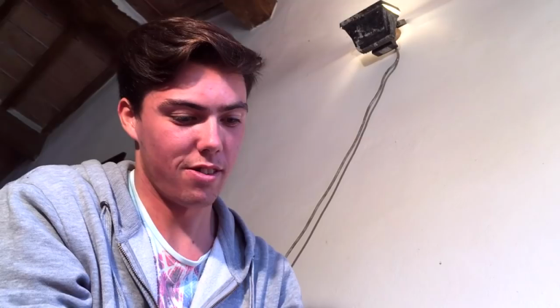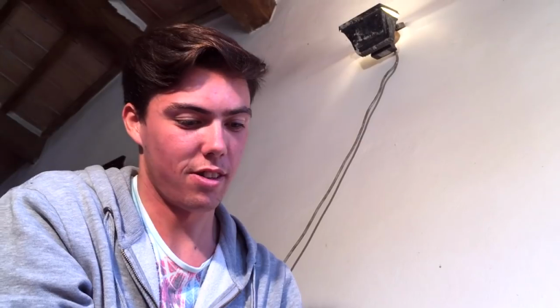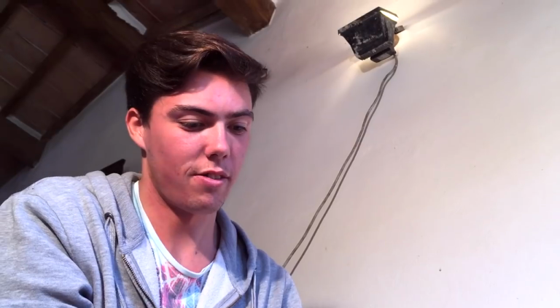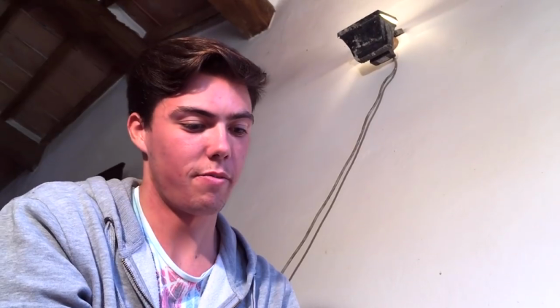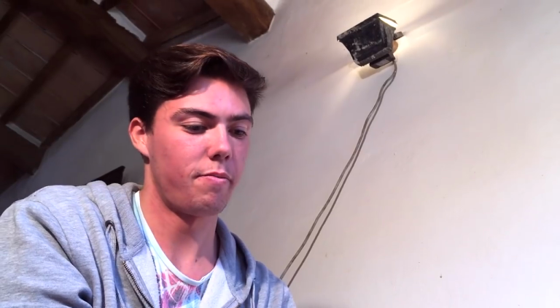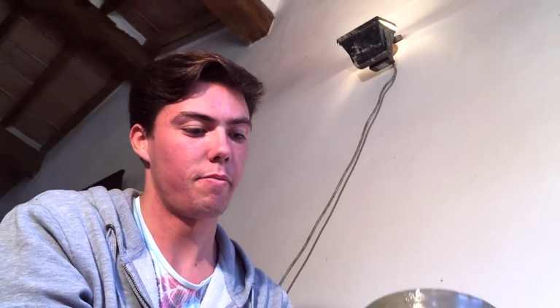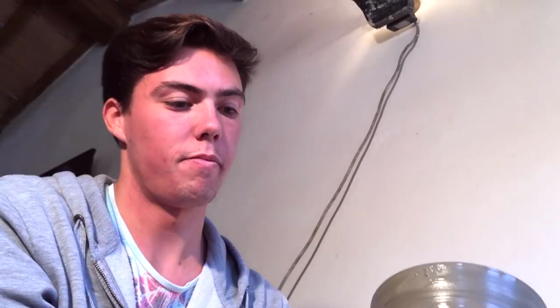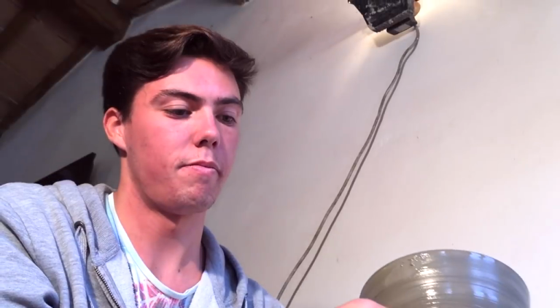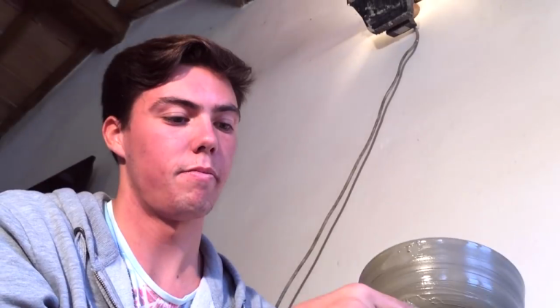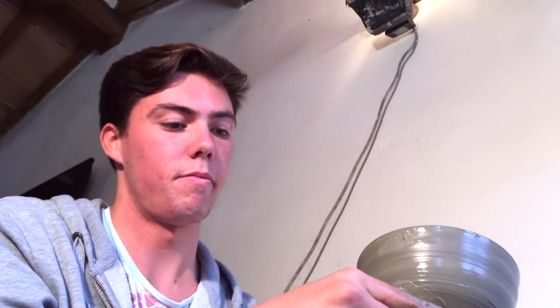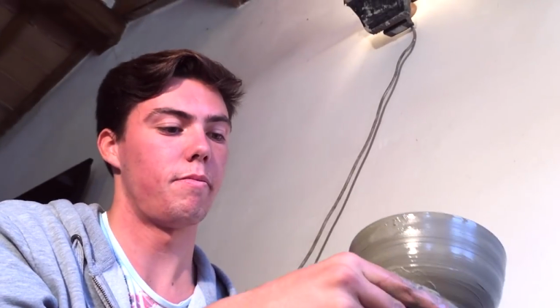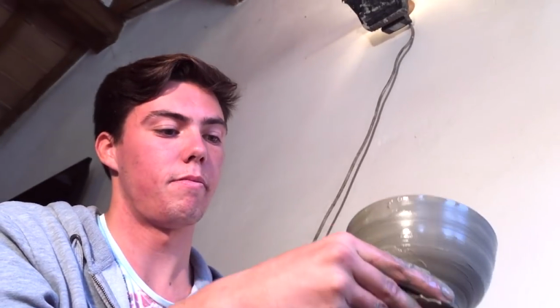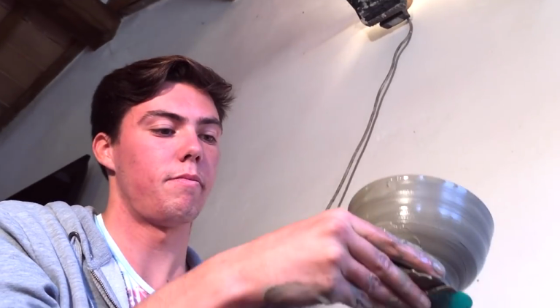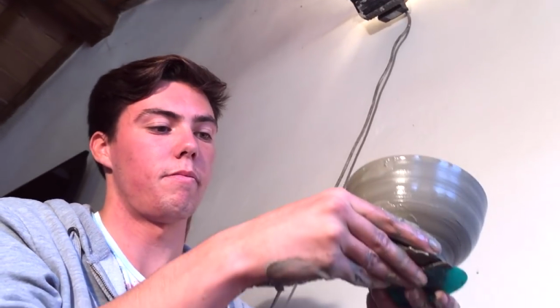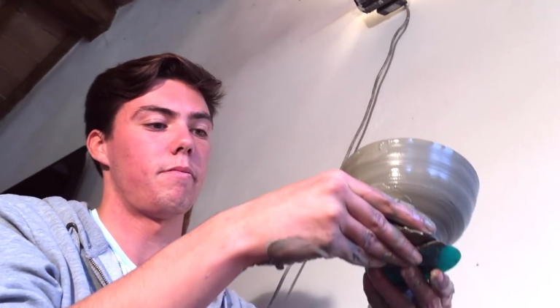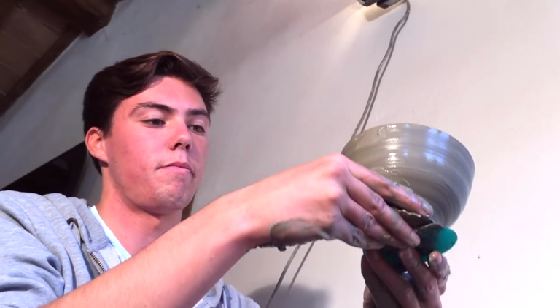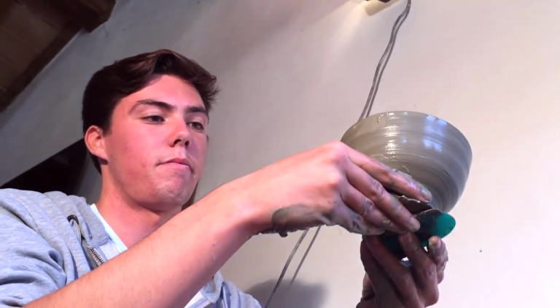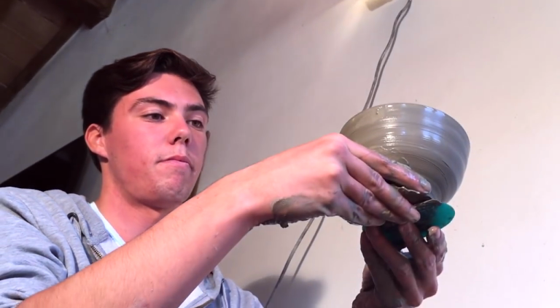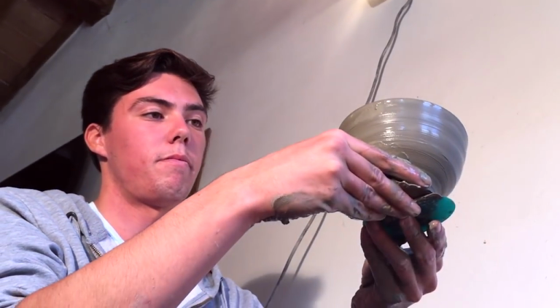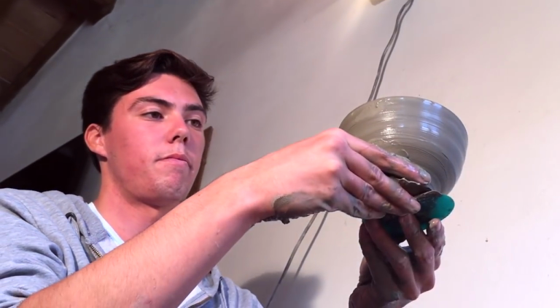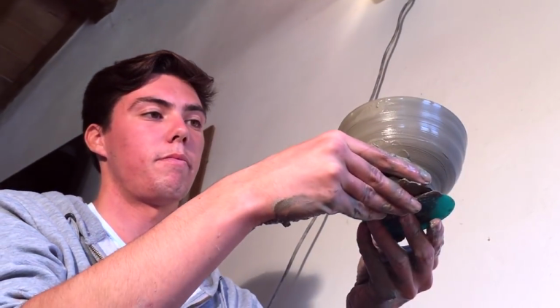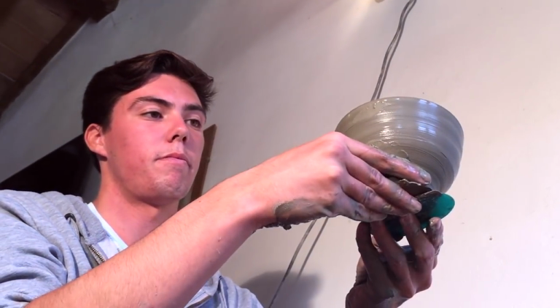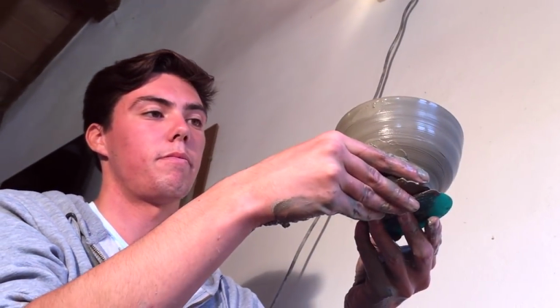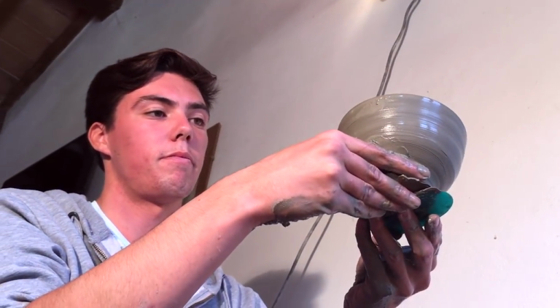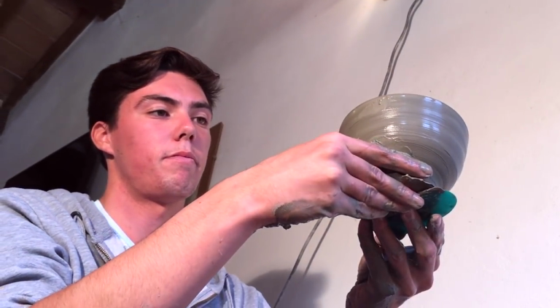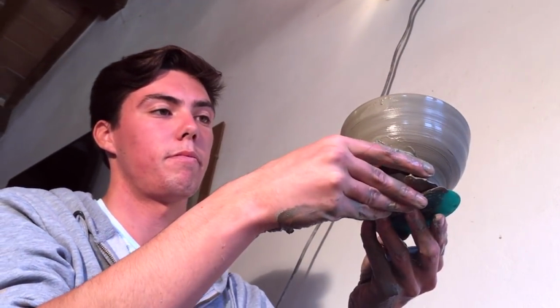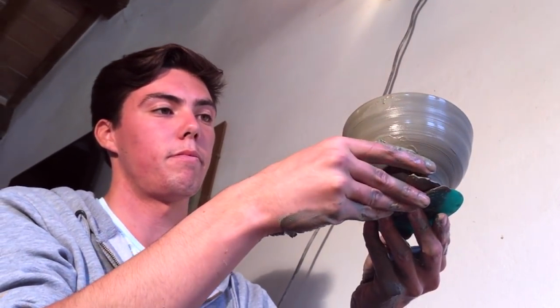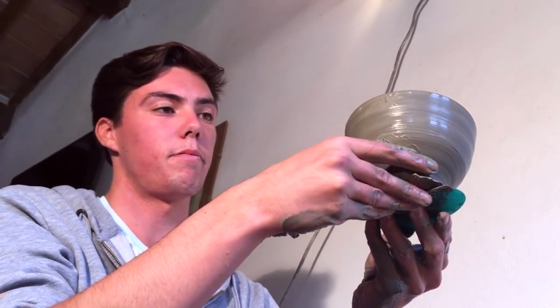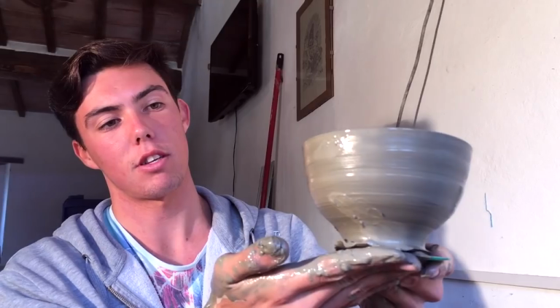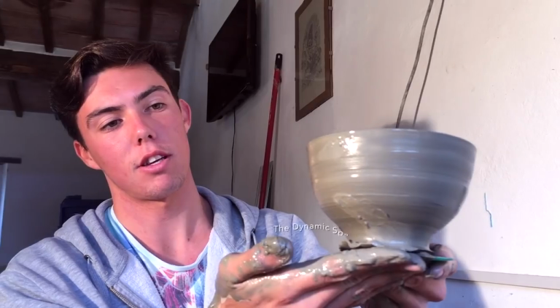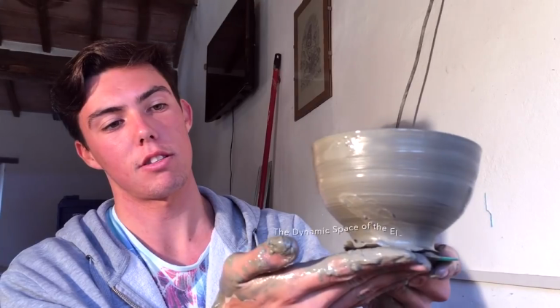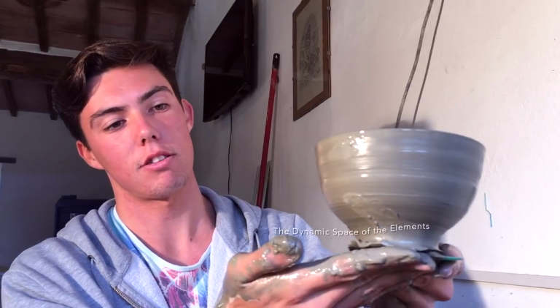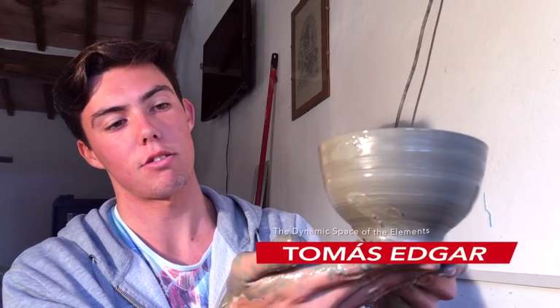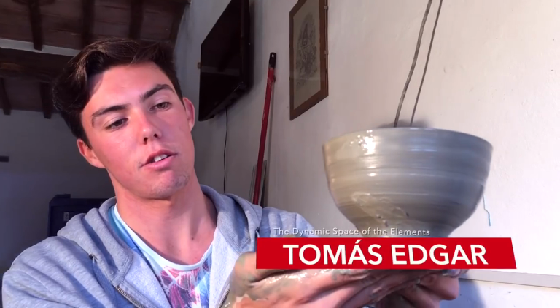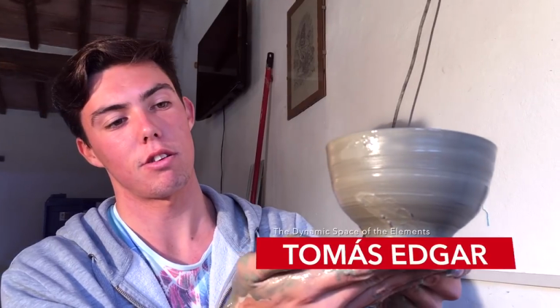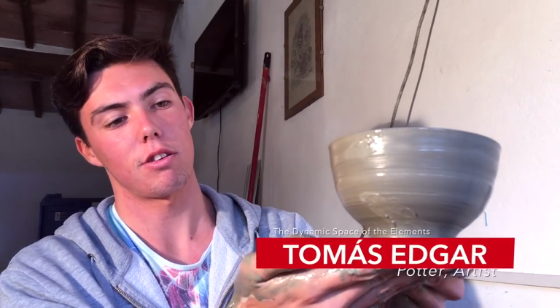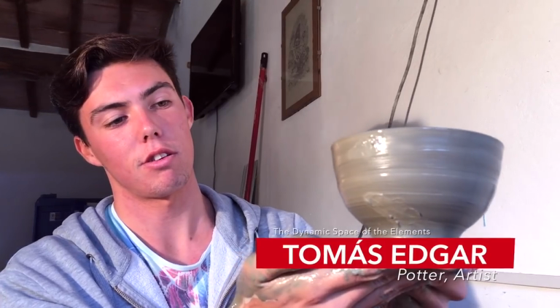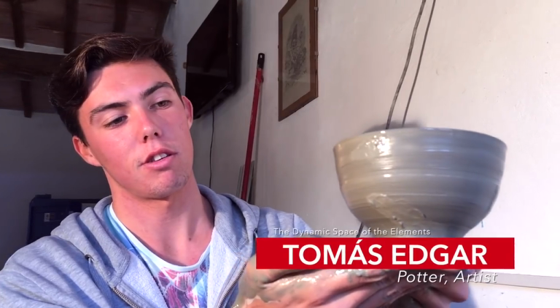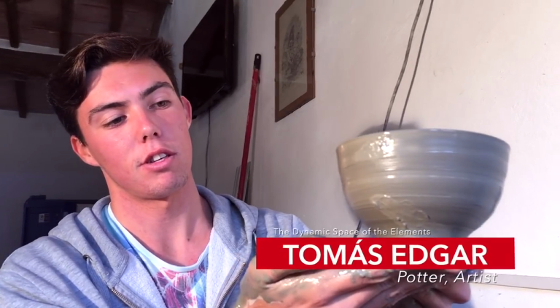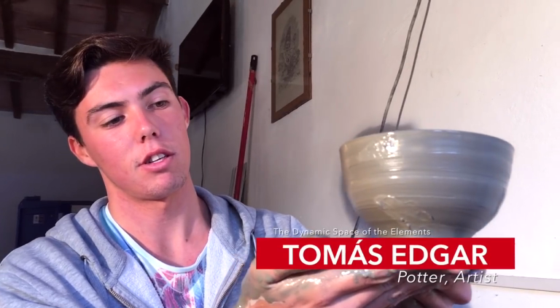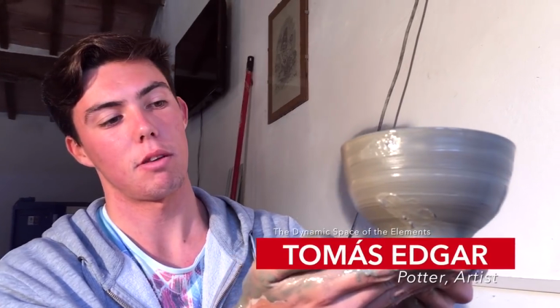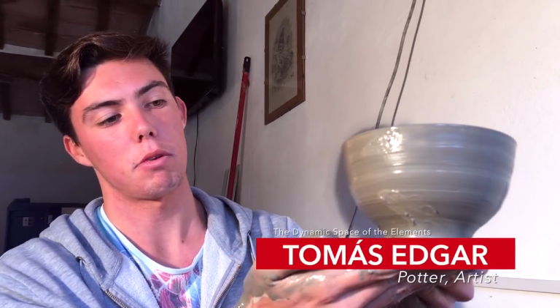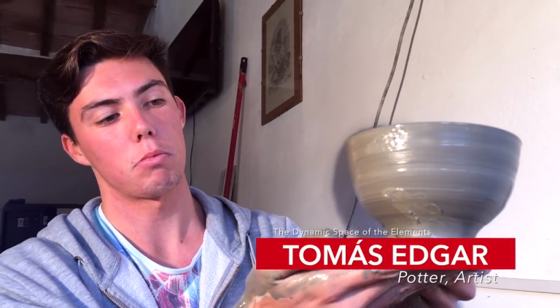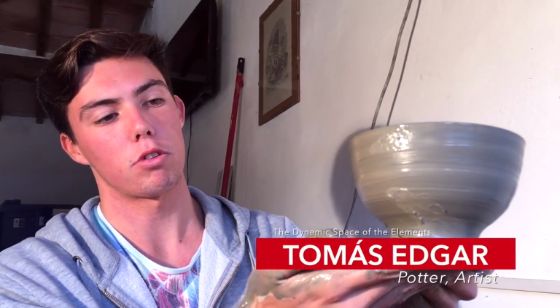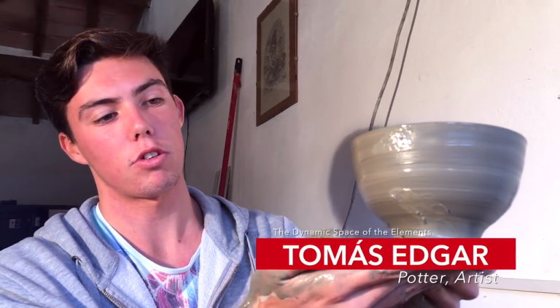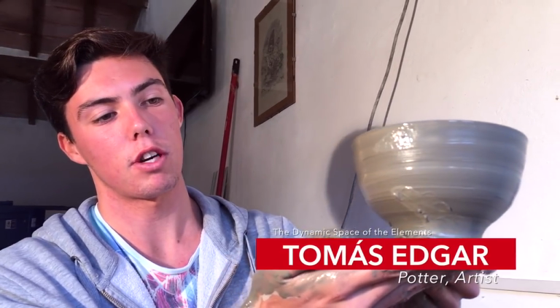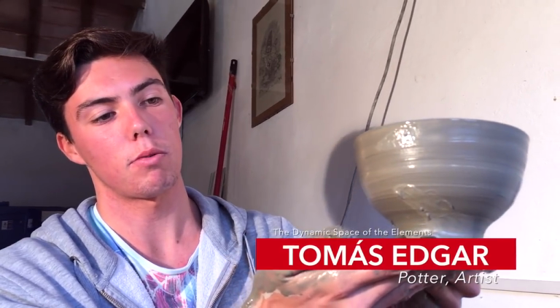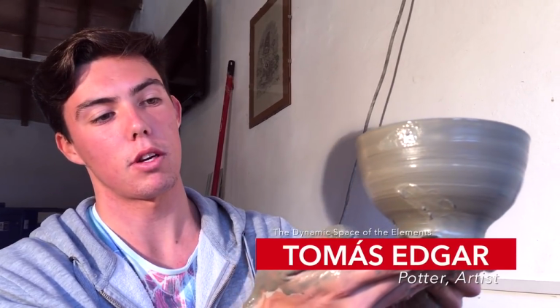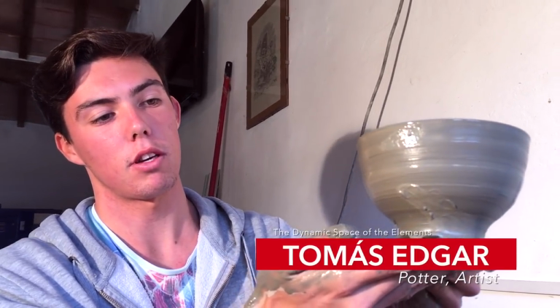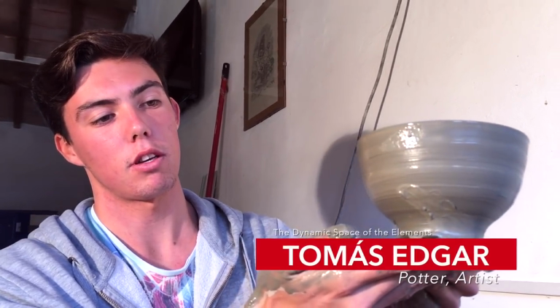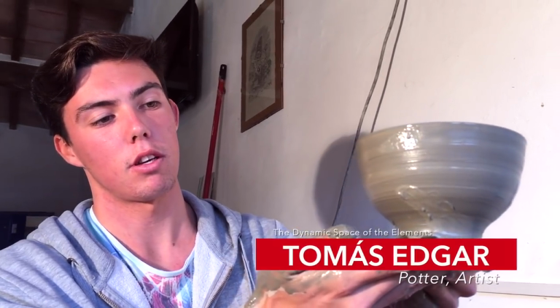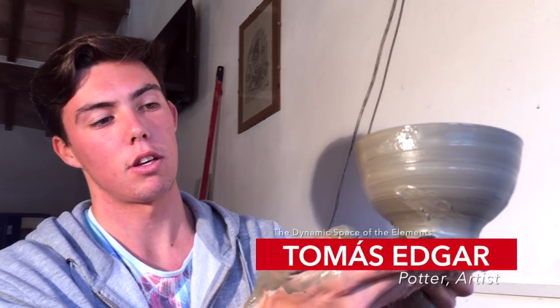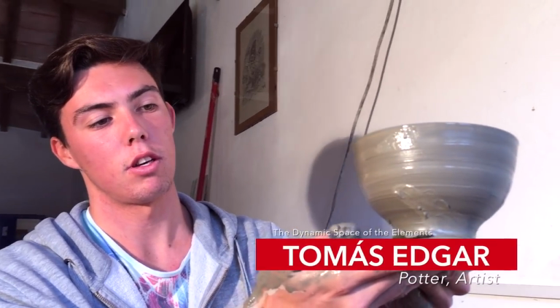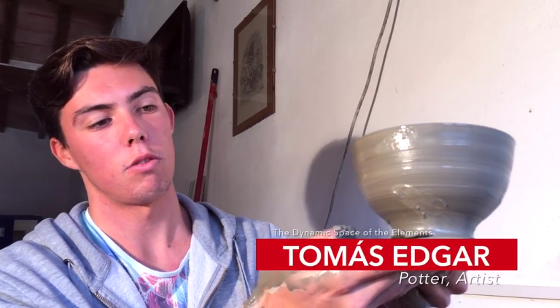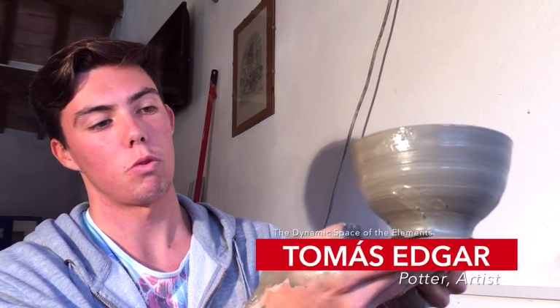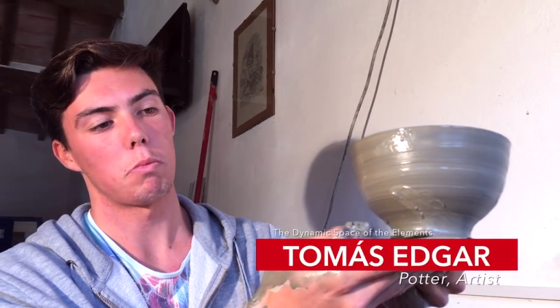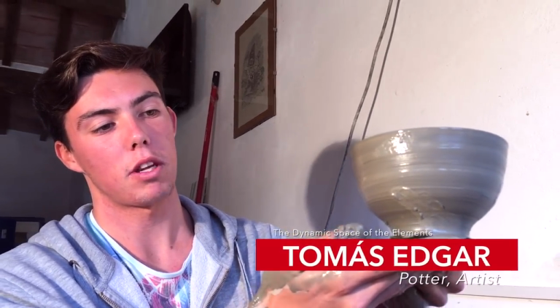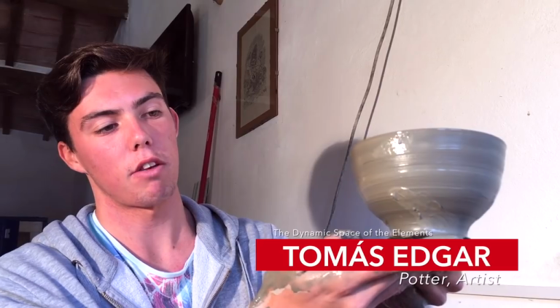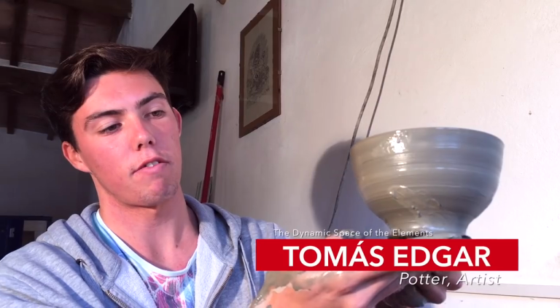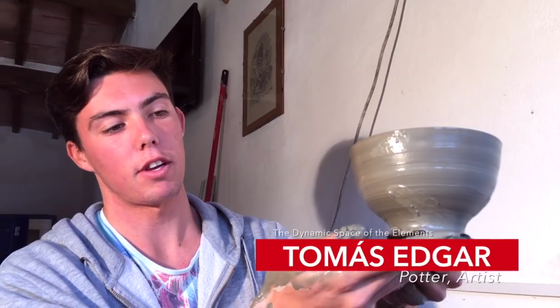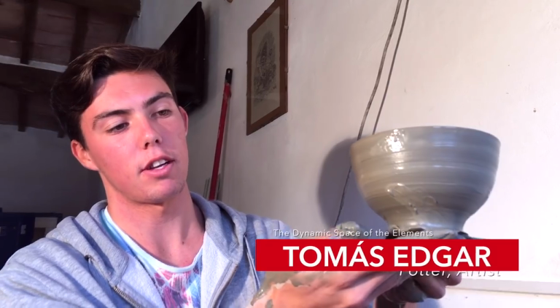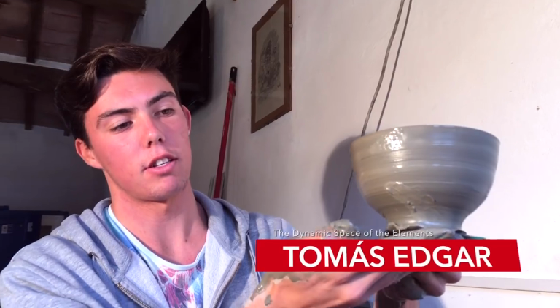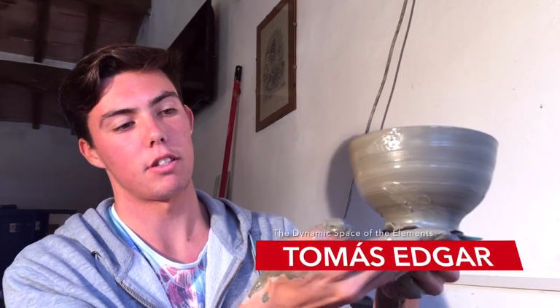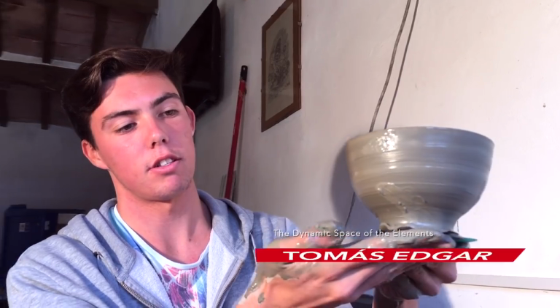Now this bottom part we will take when it gets a bit more dry, and then we make it finally work.